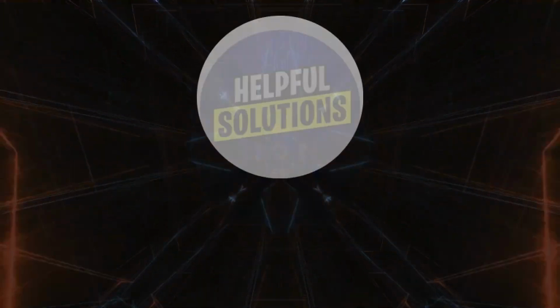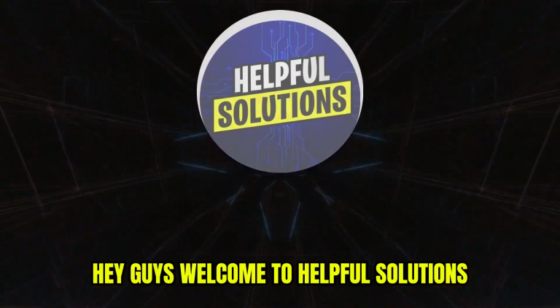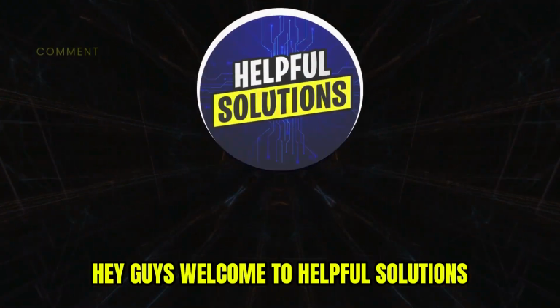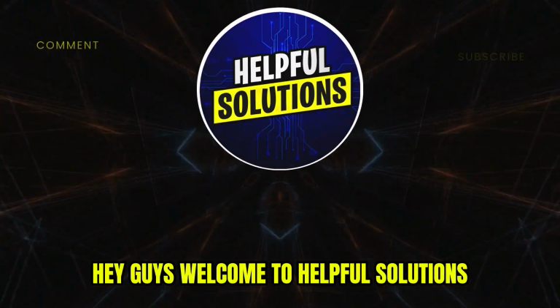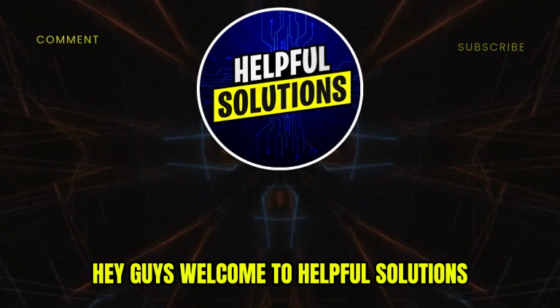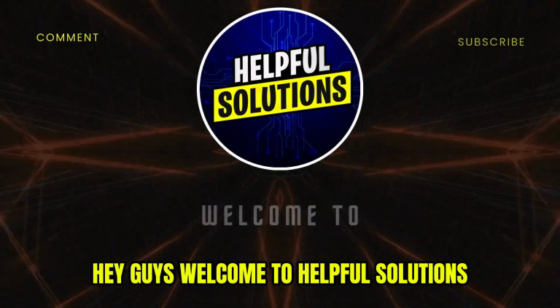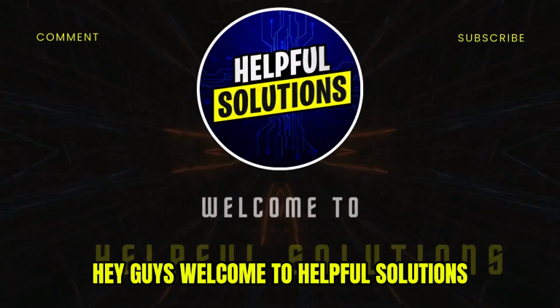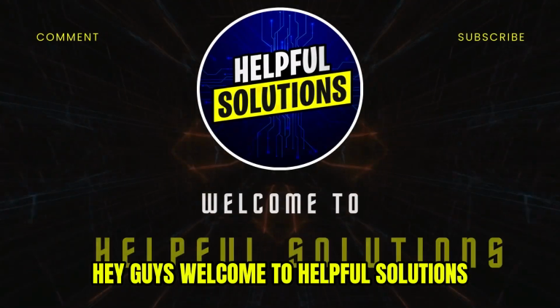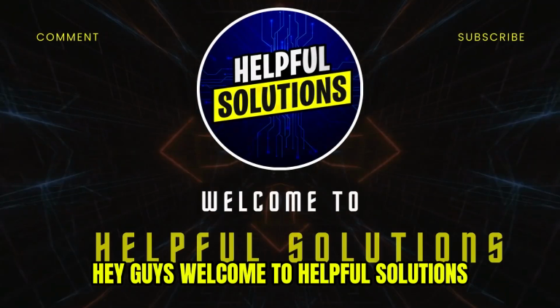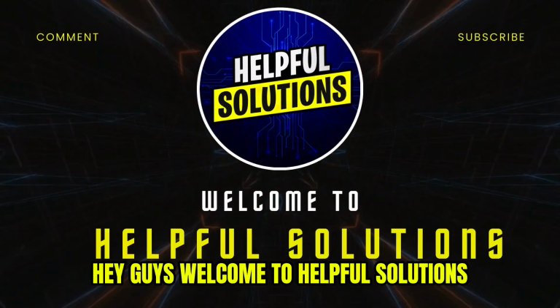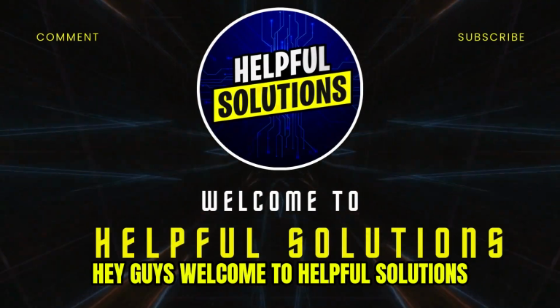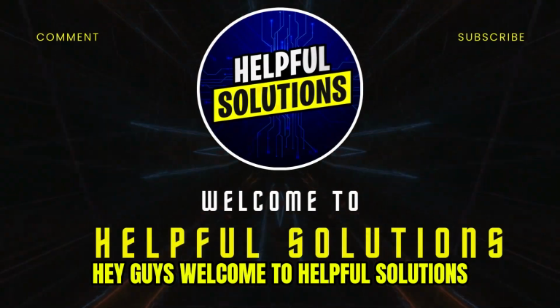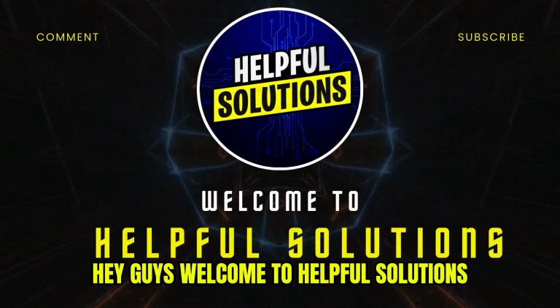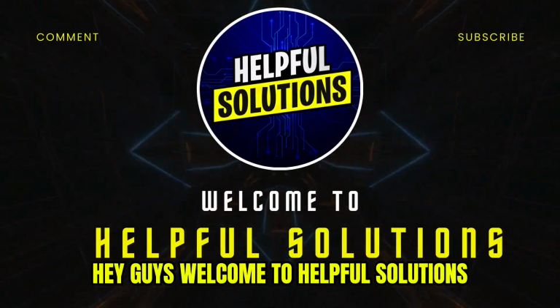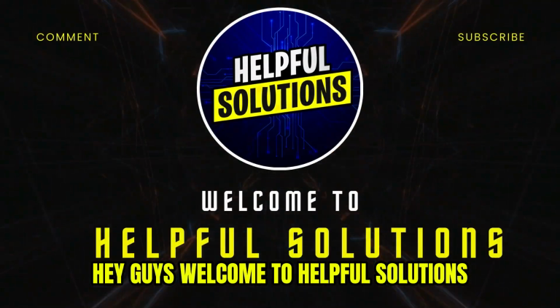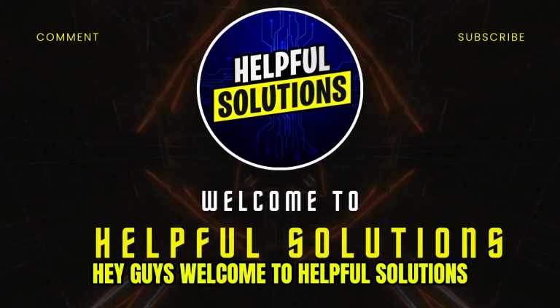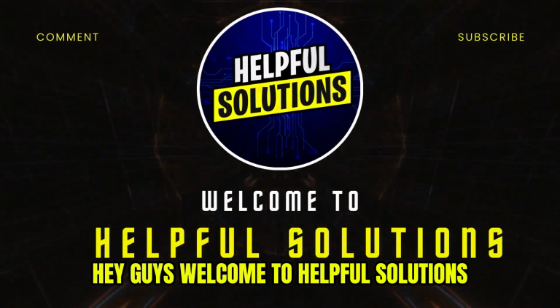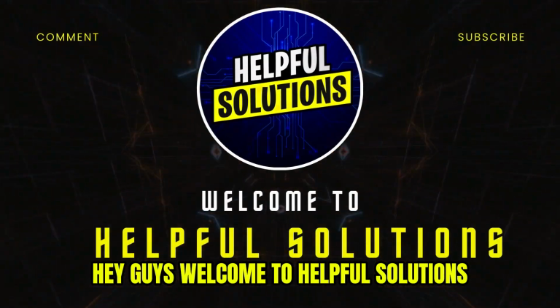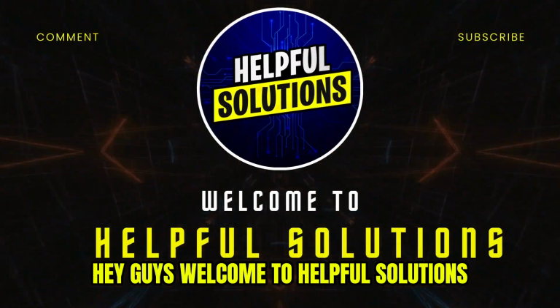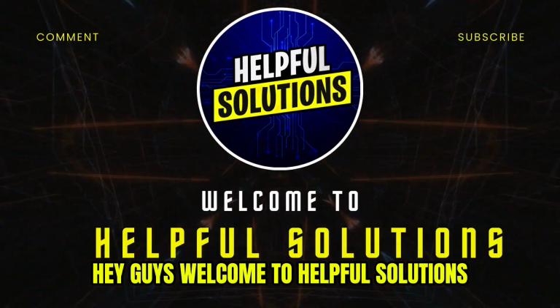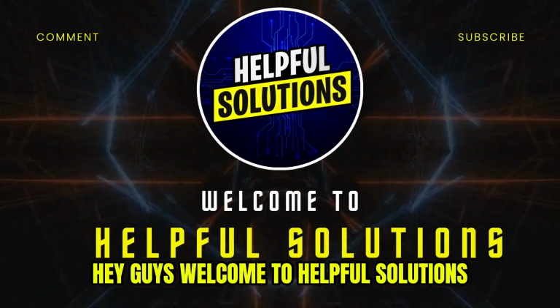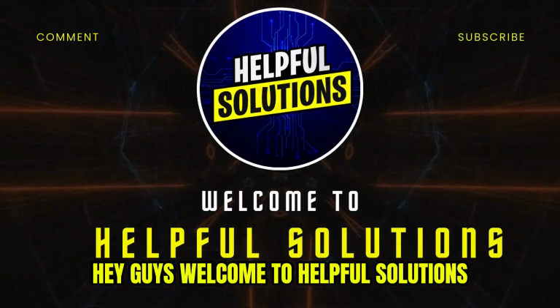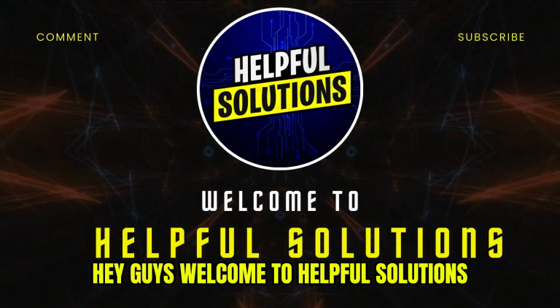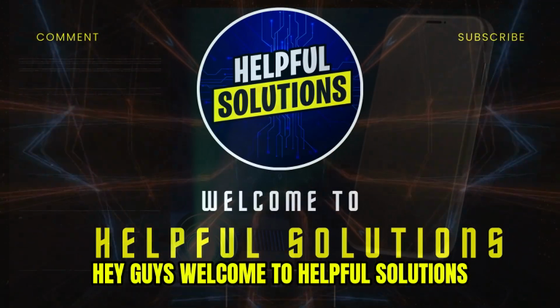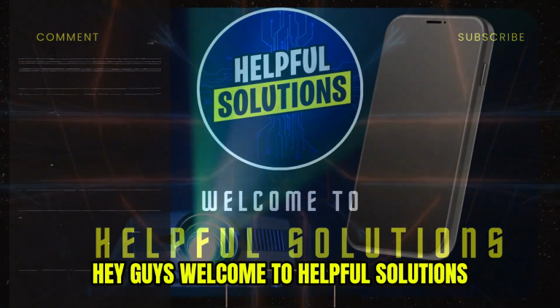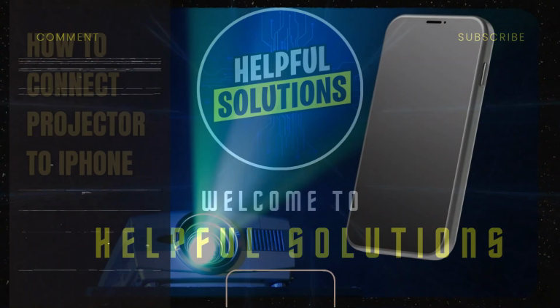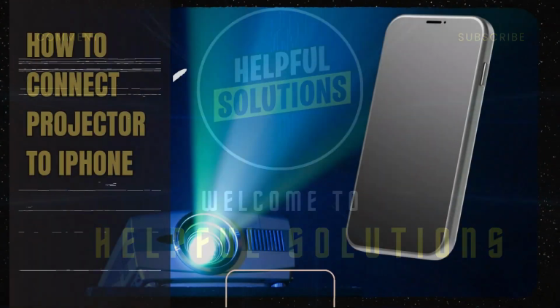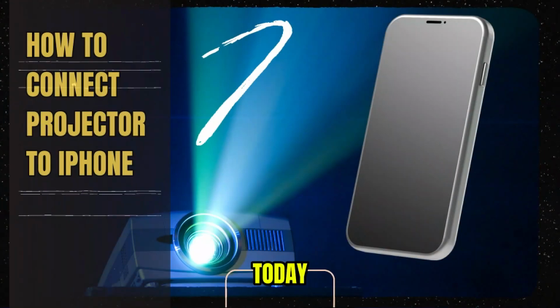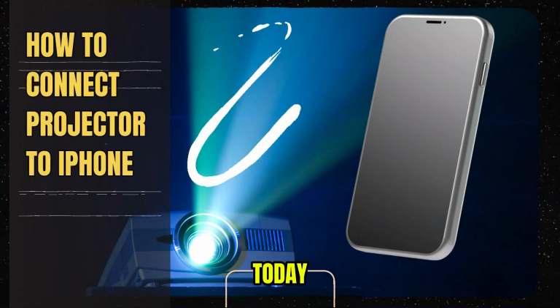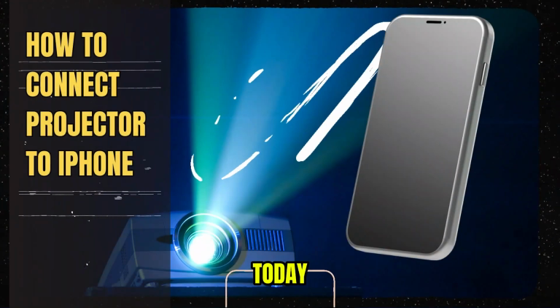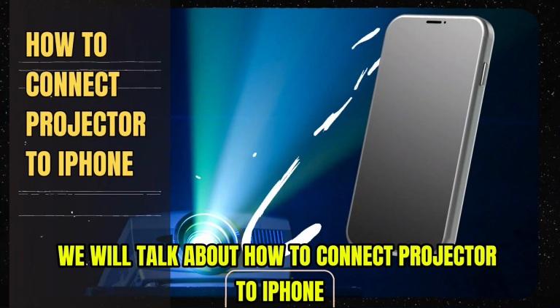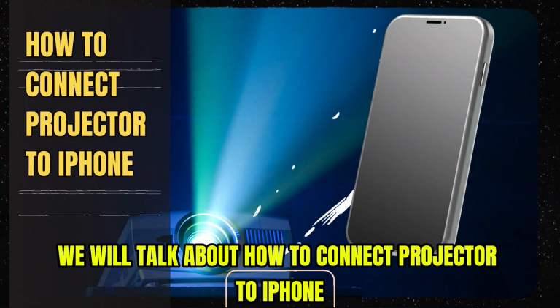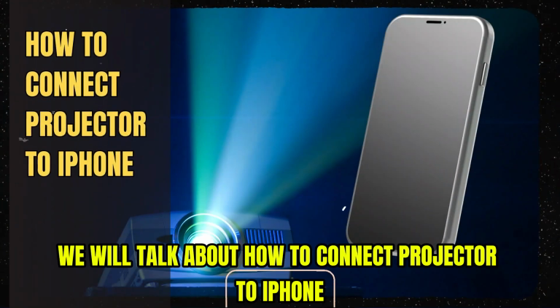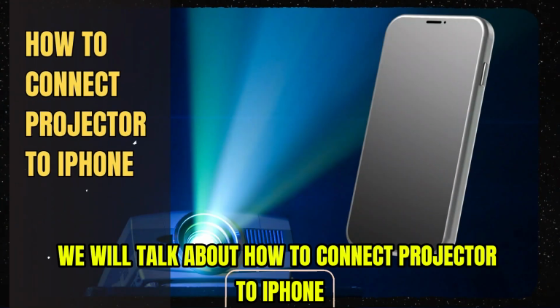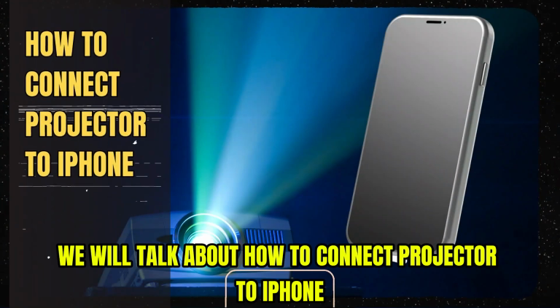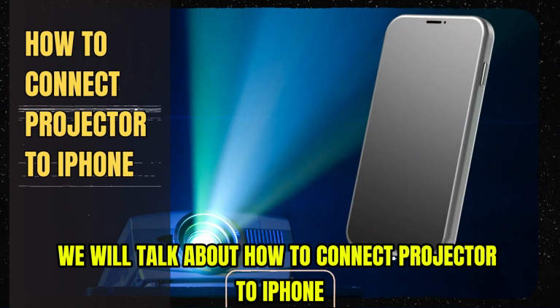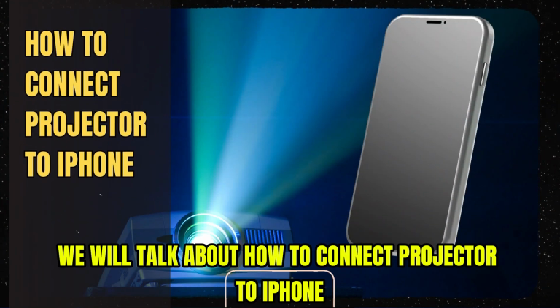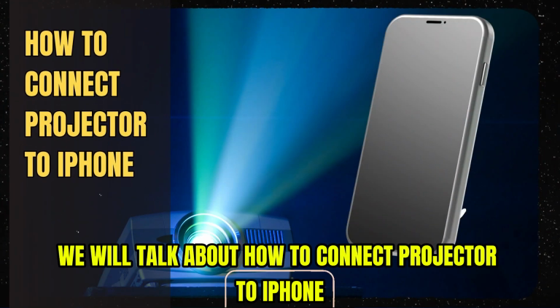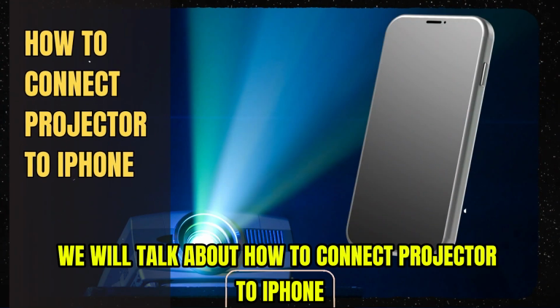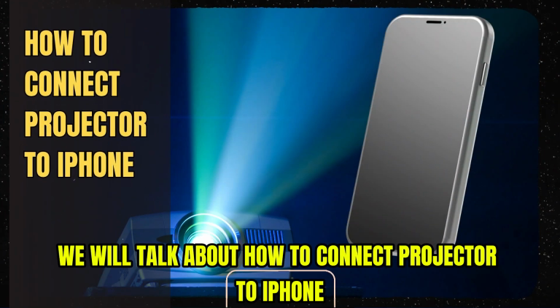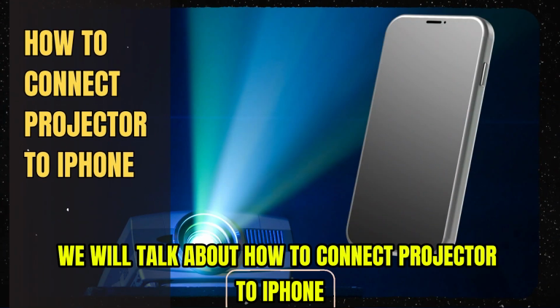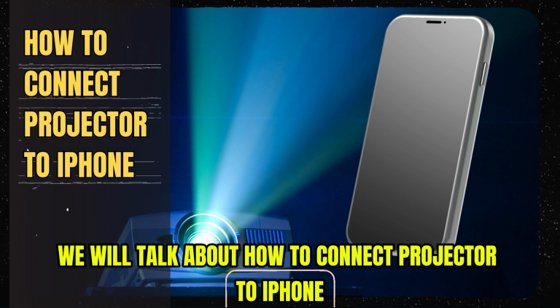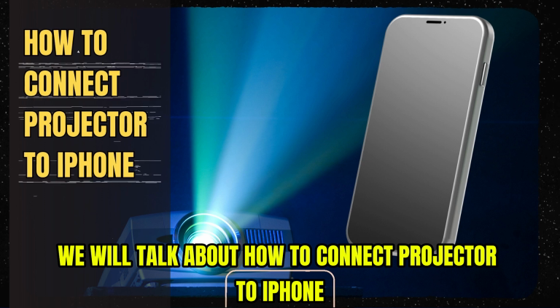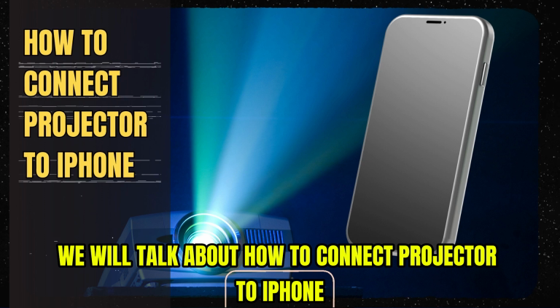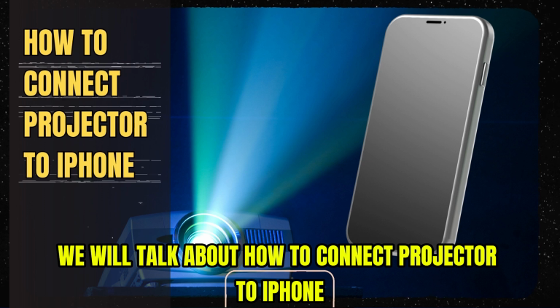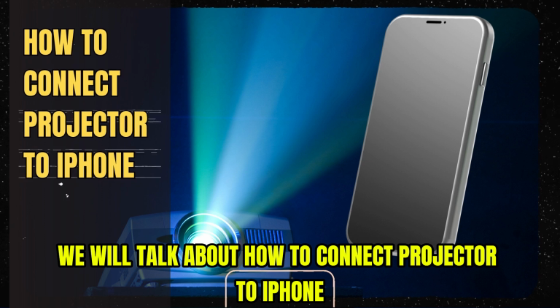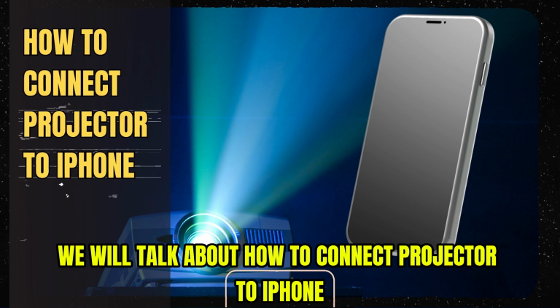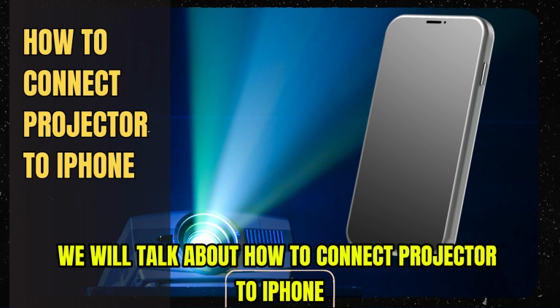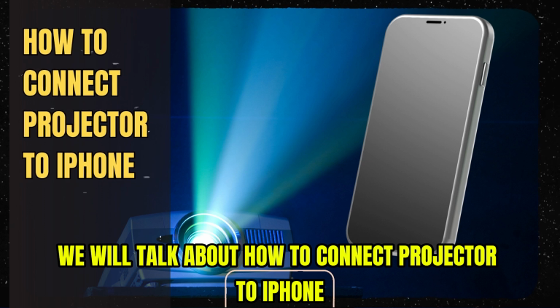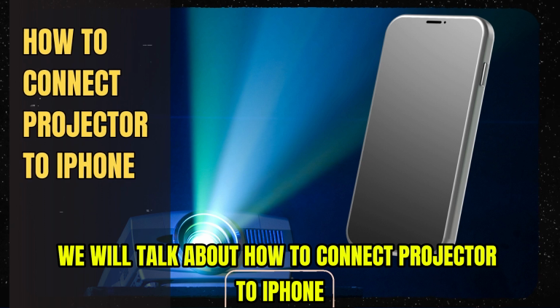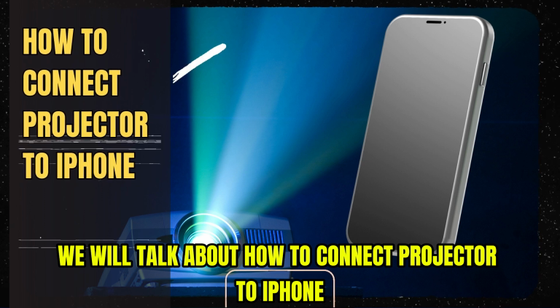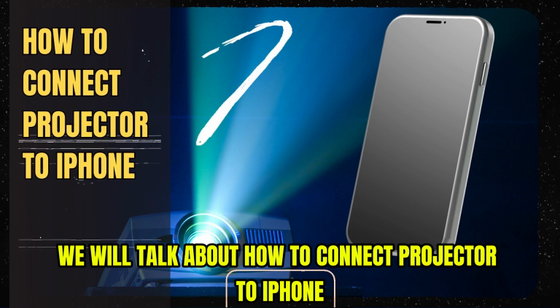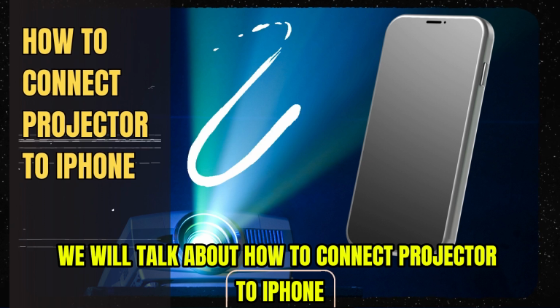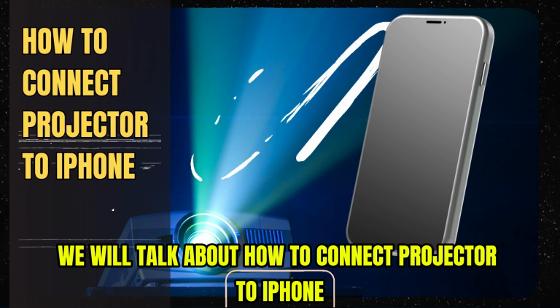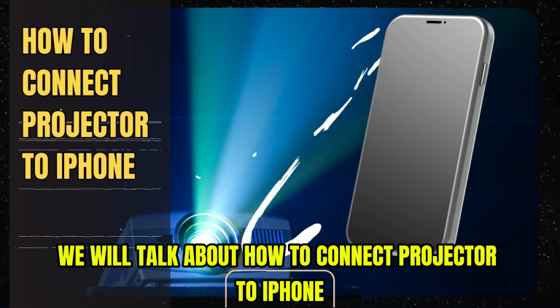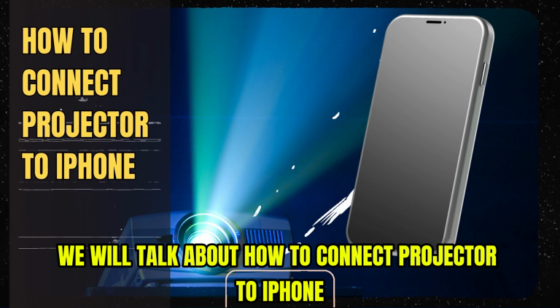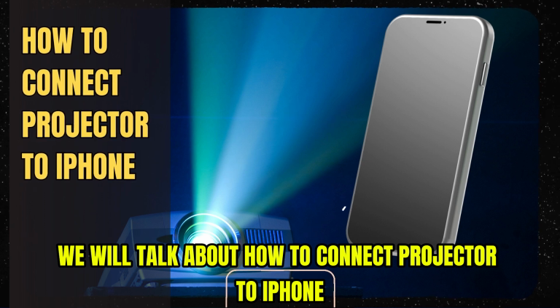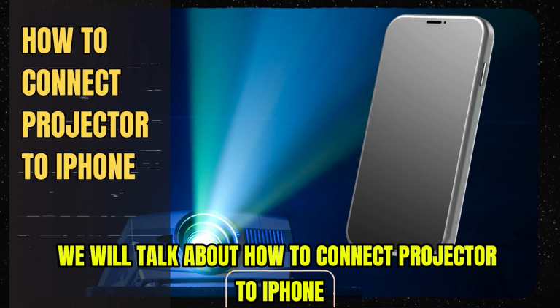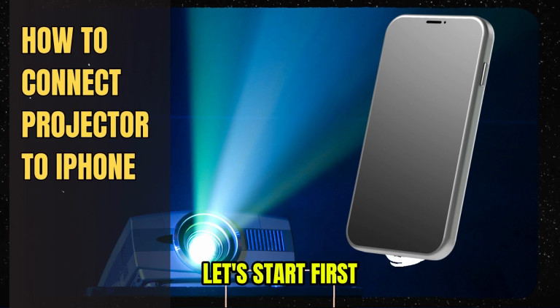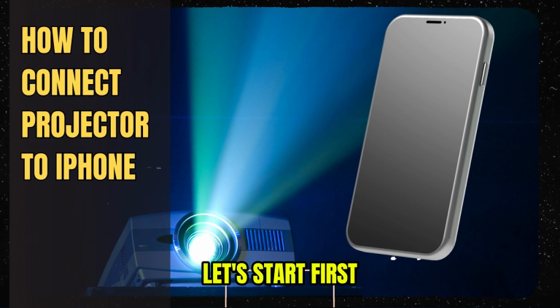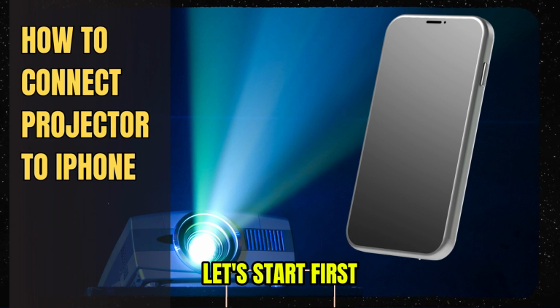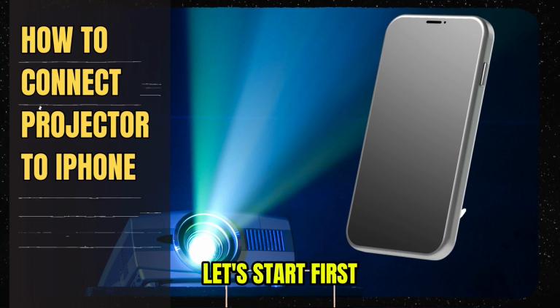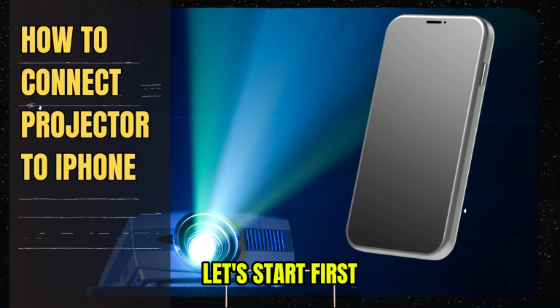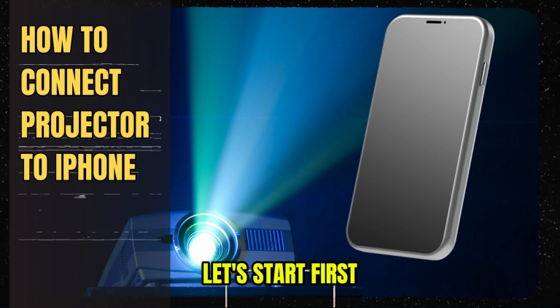Hey guys, welcome to Helpful Solutions. Today we will talk about how to connect a projector to iPhone. Let's start.